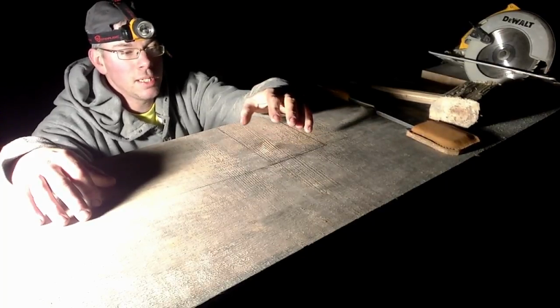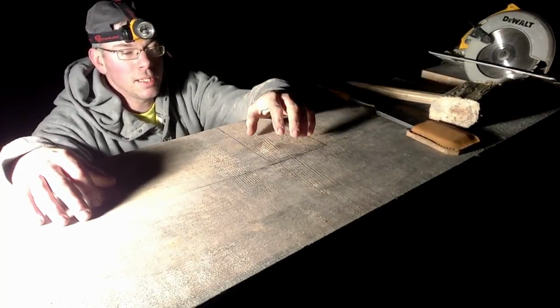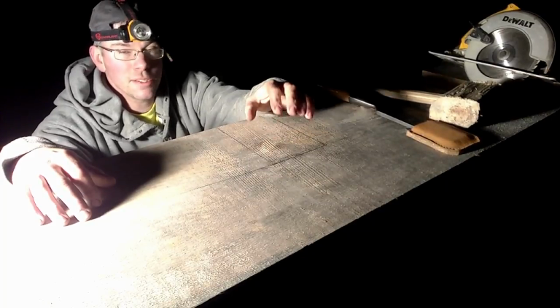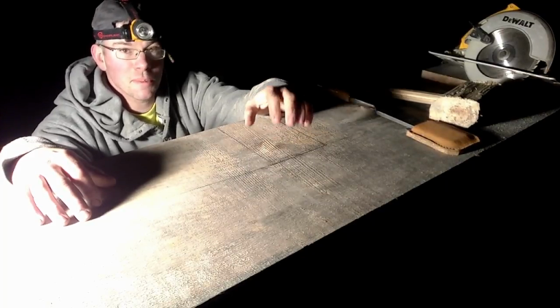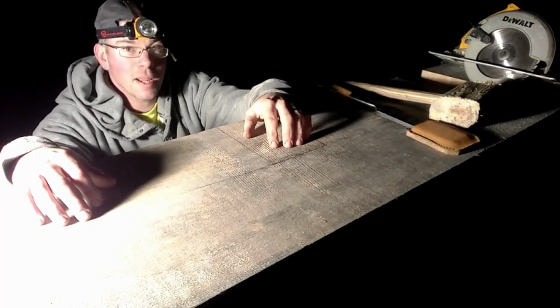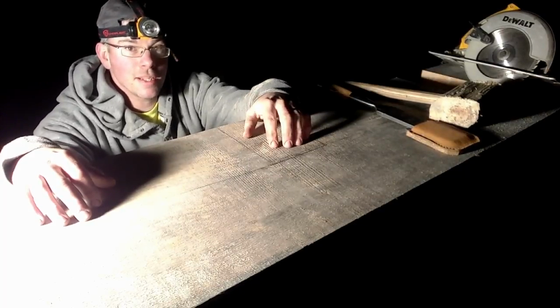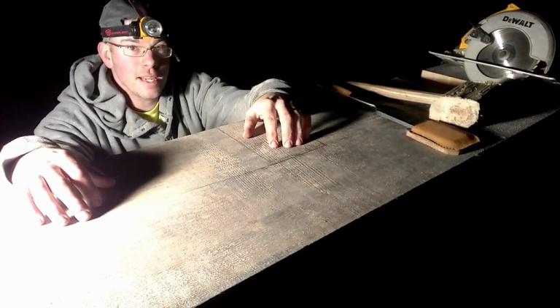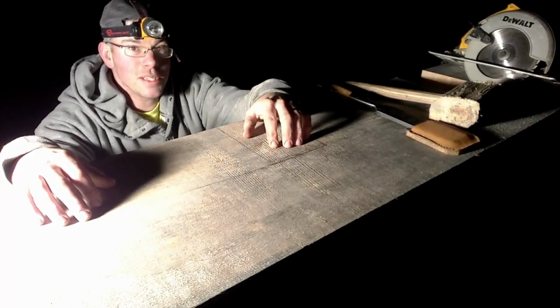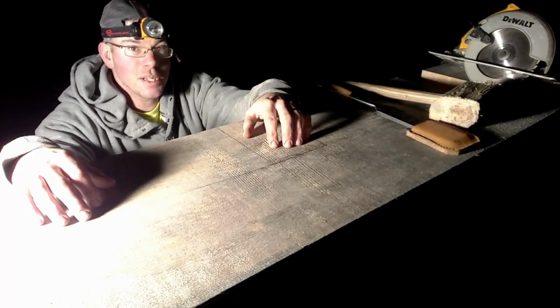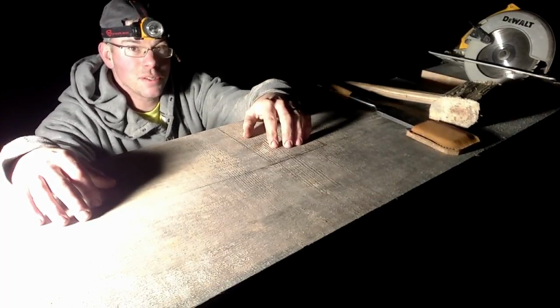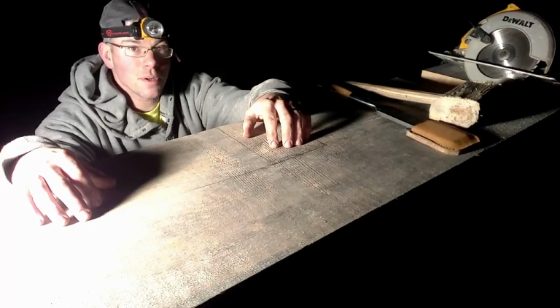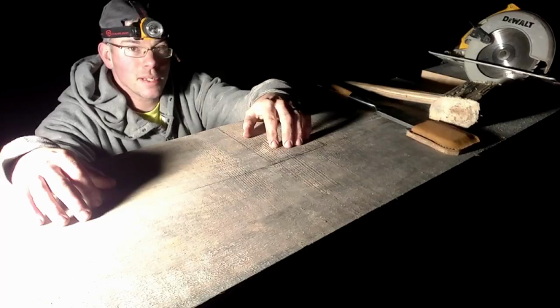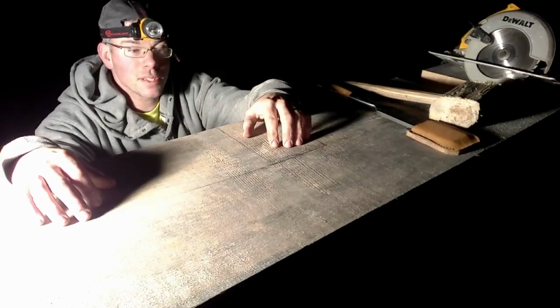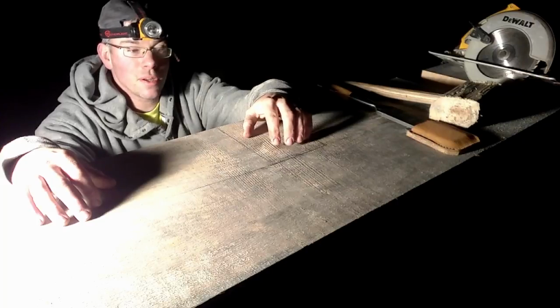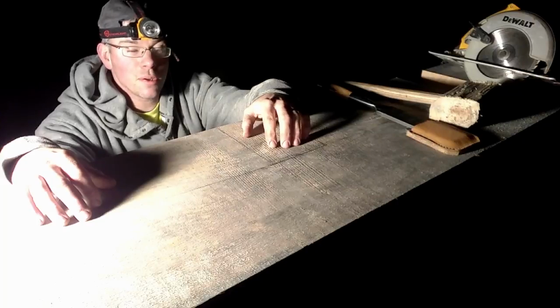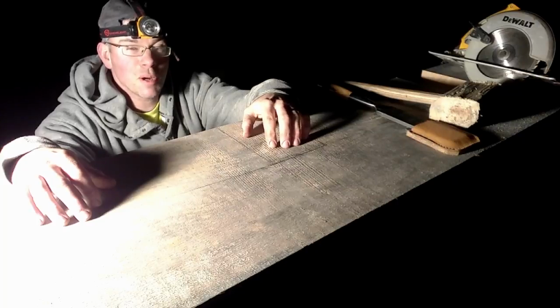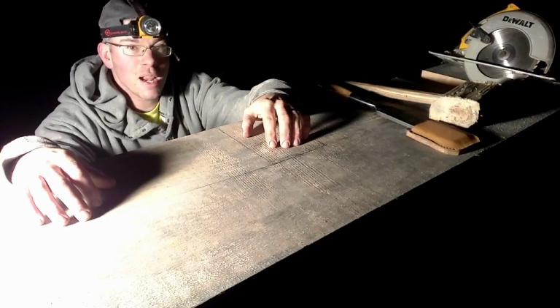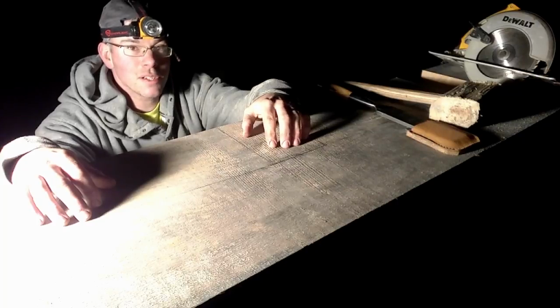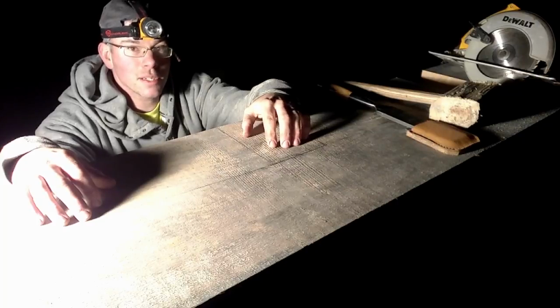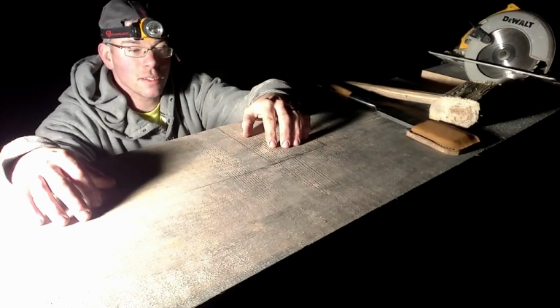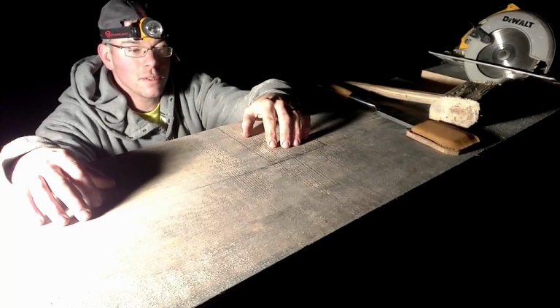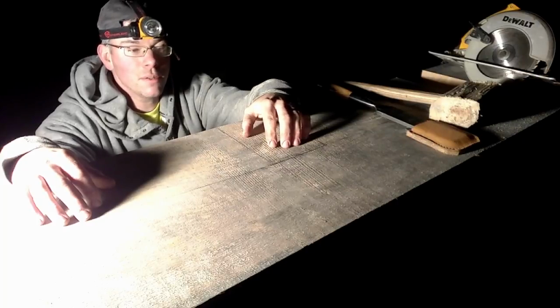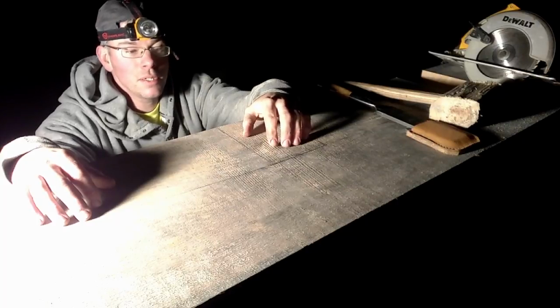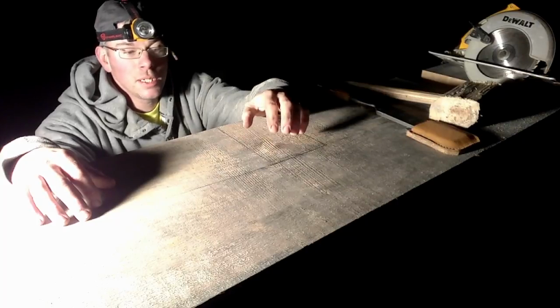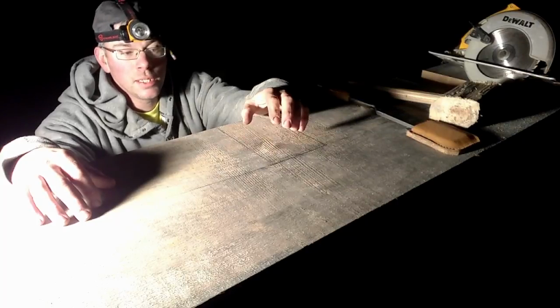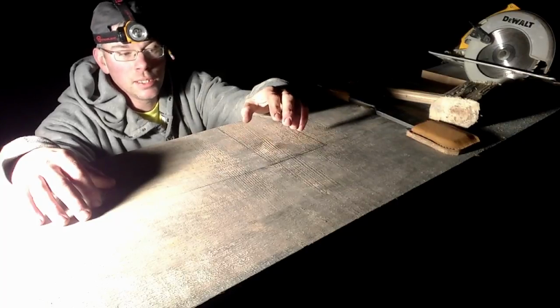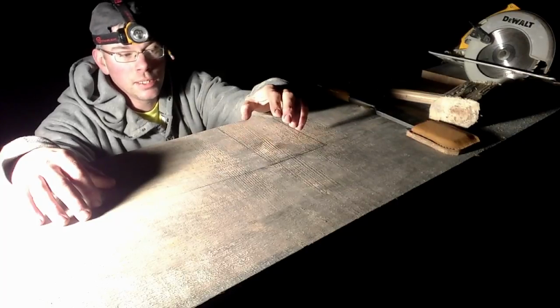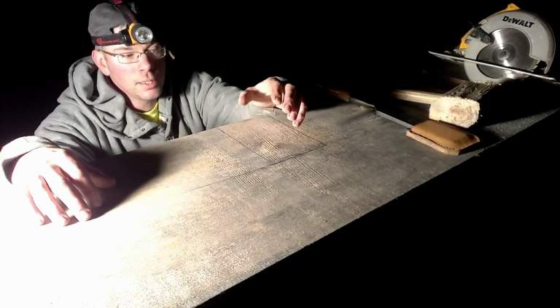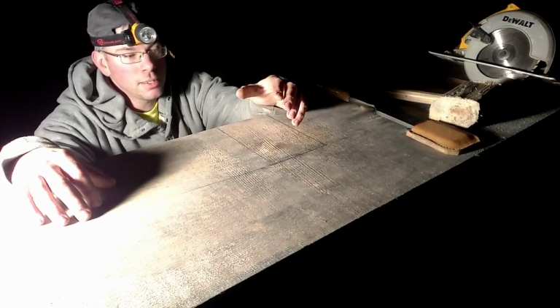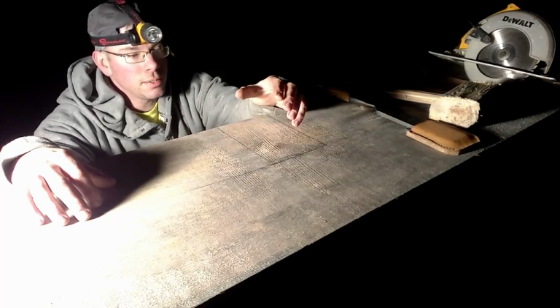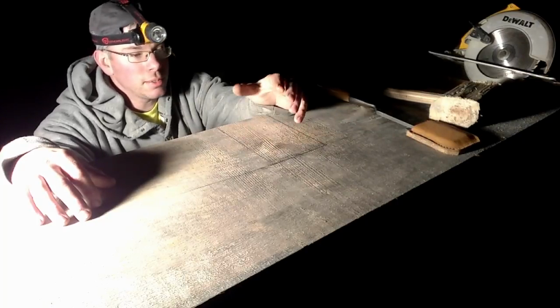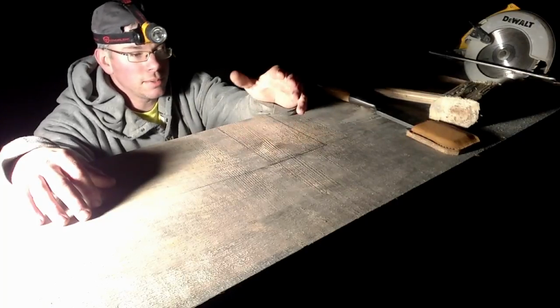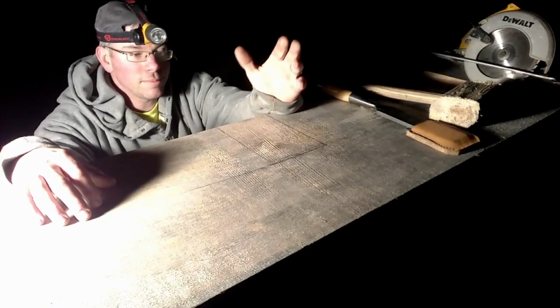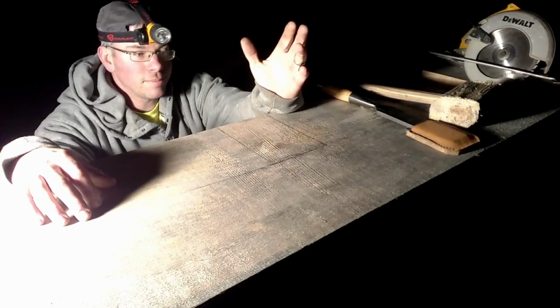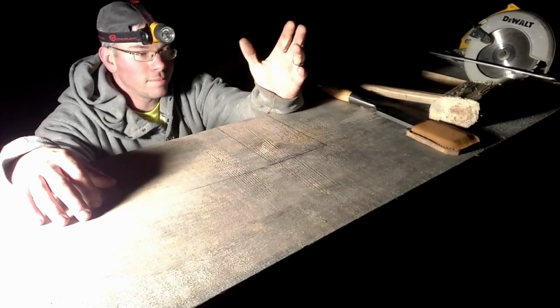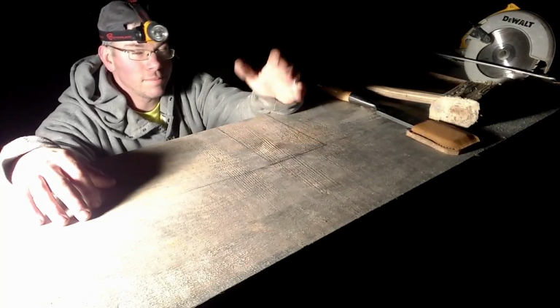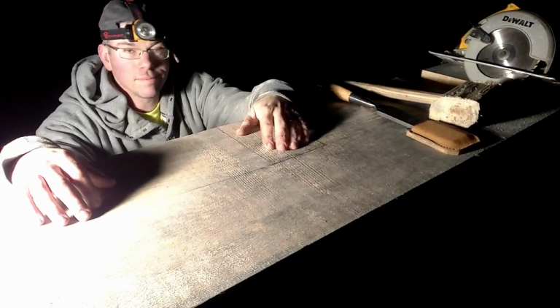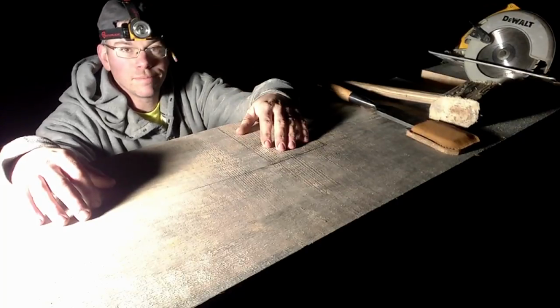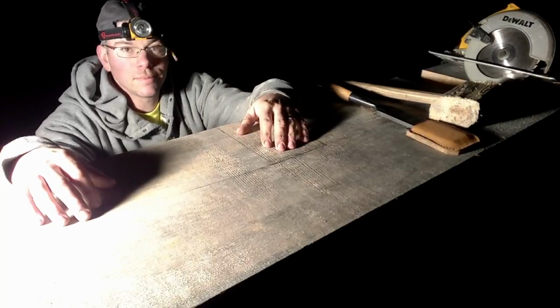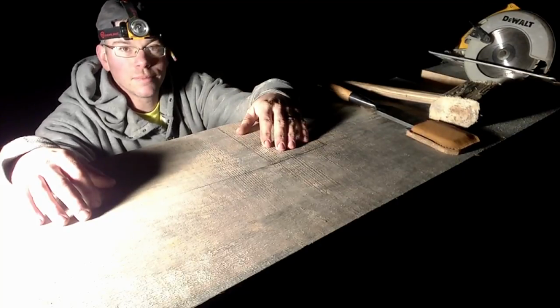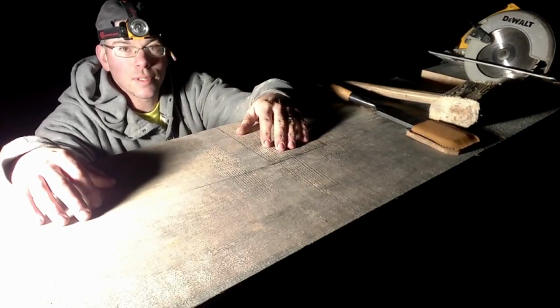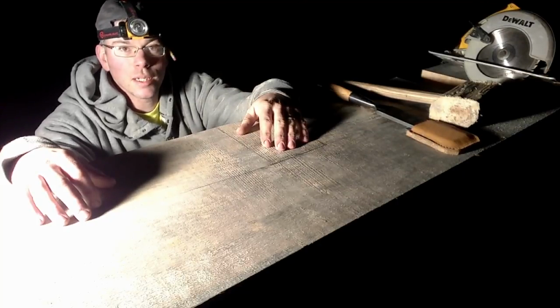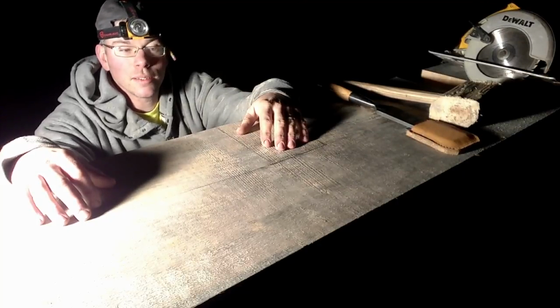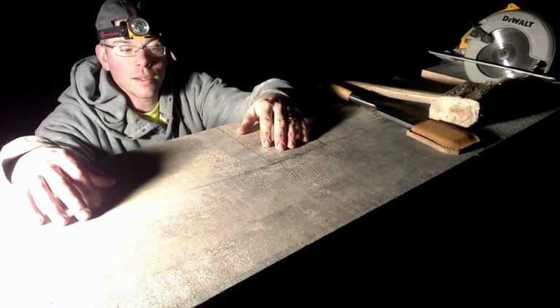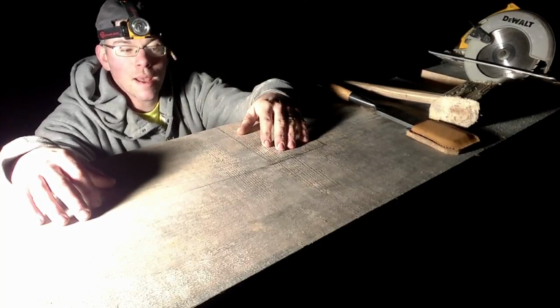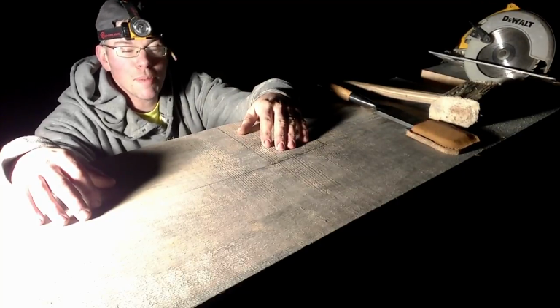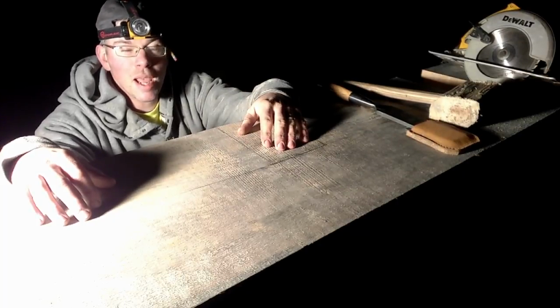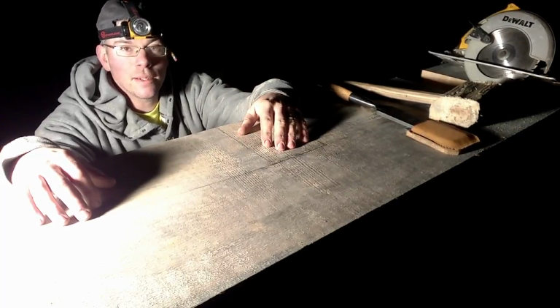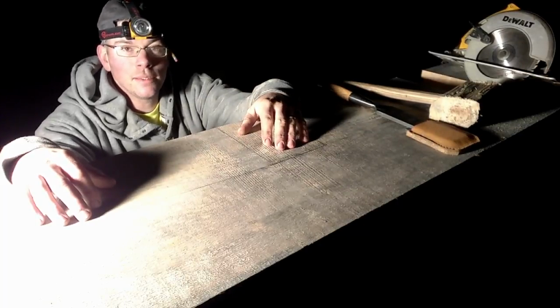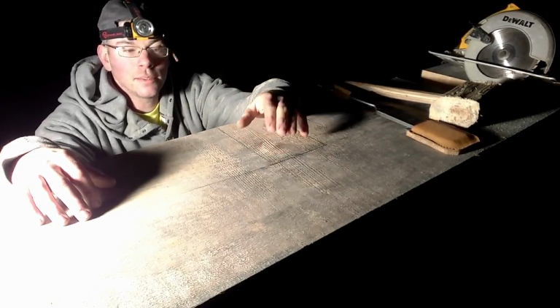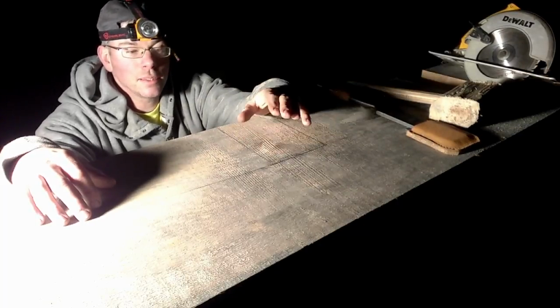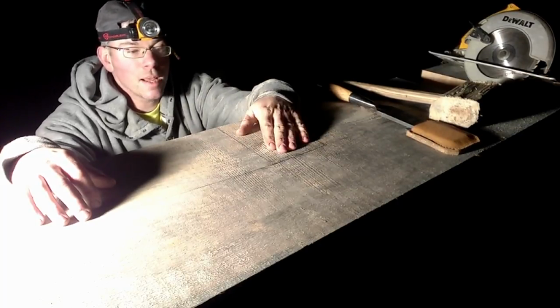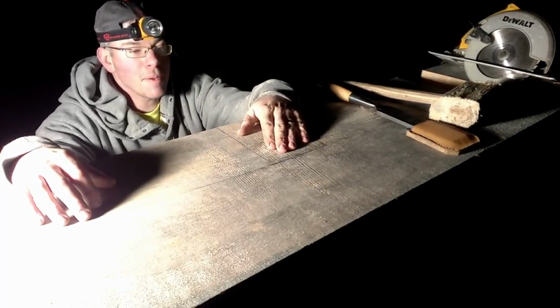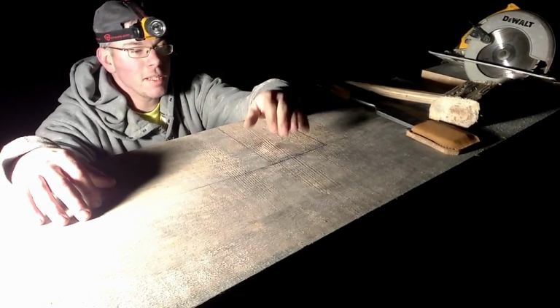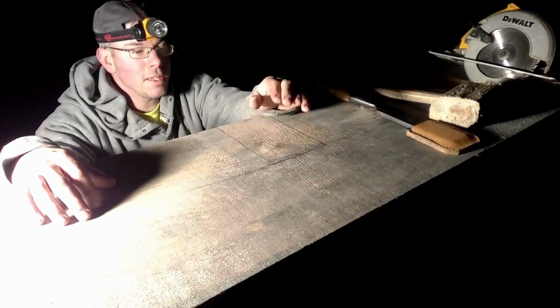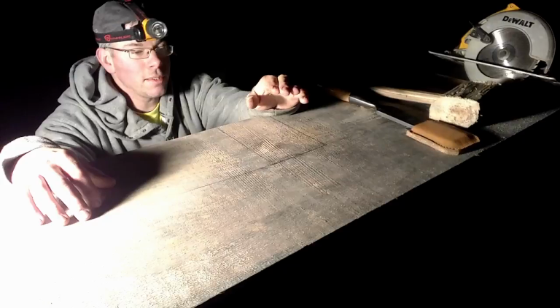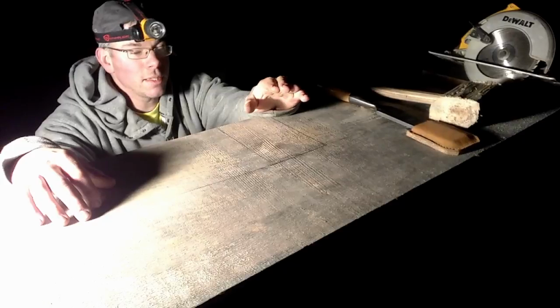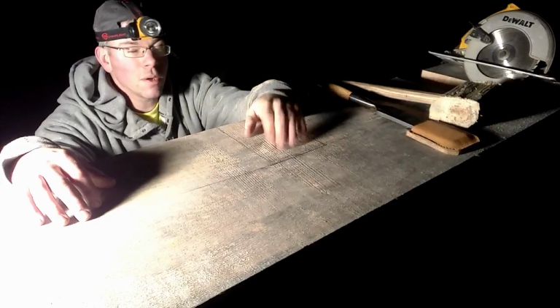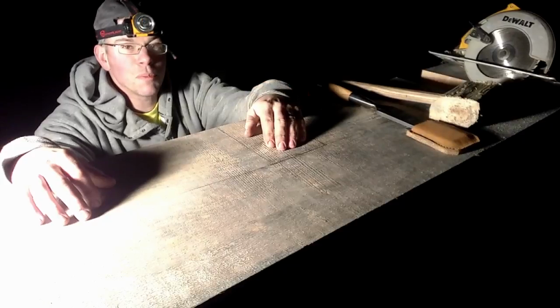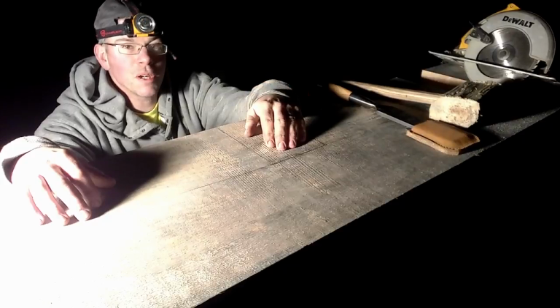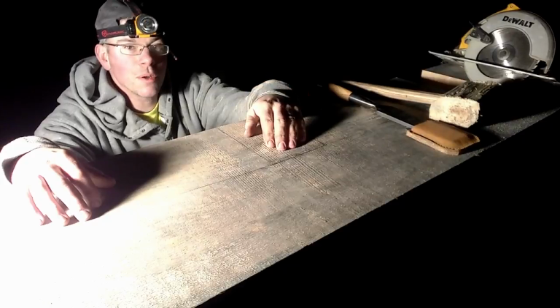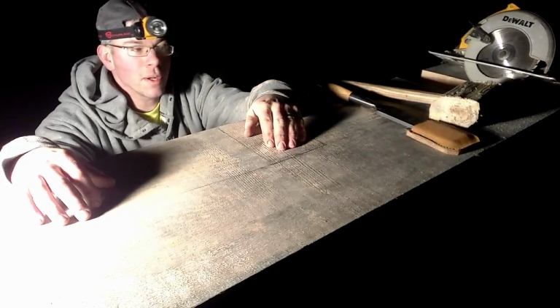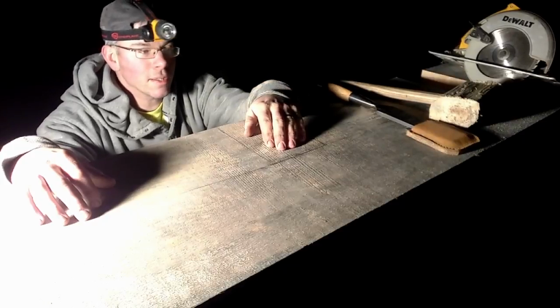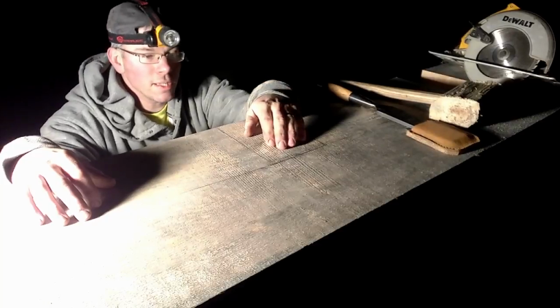These are probably the easiest joints in the whole project to do. They're not bad at all - they go pretty quickly.